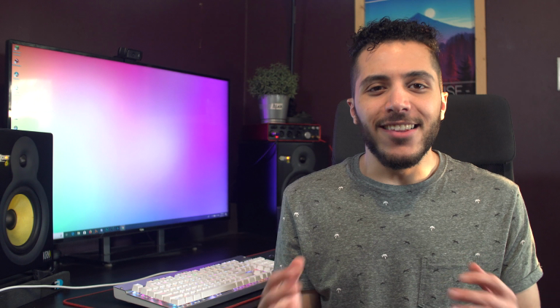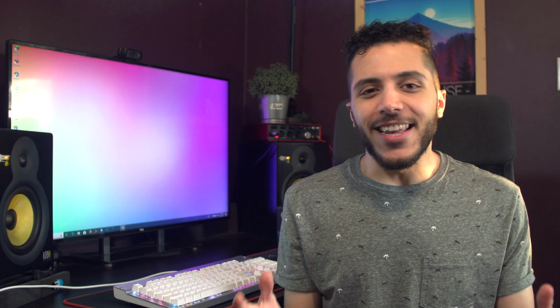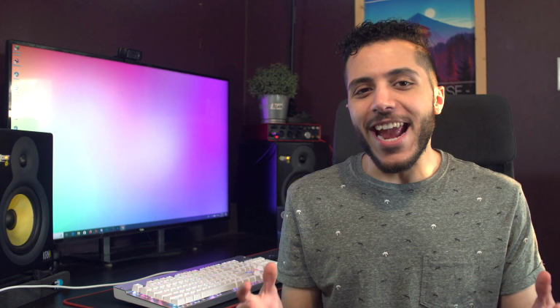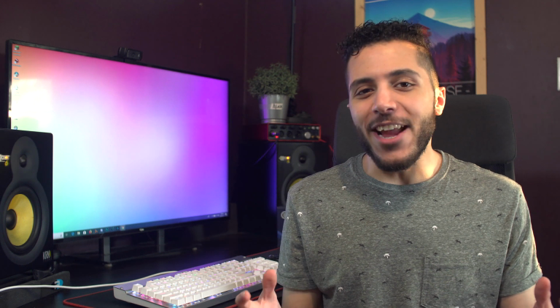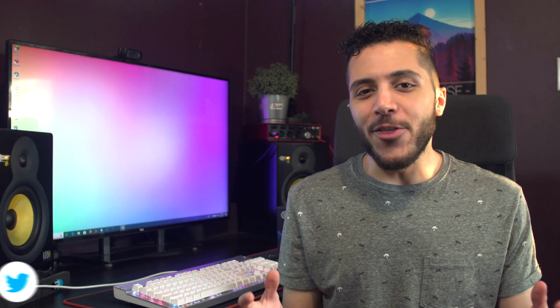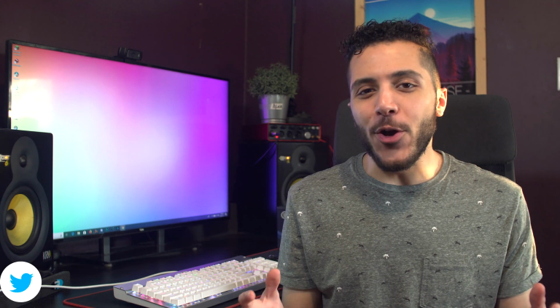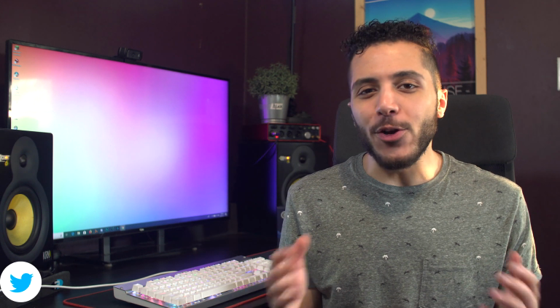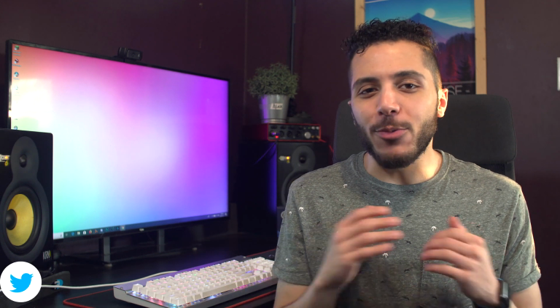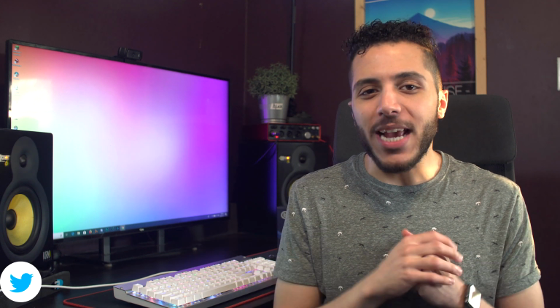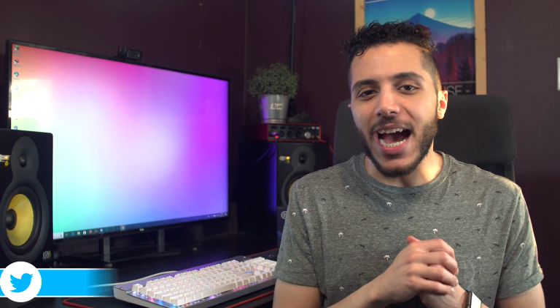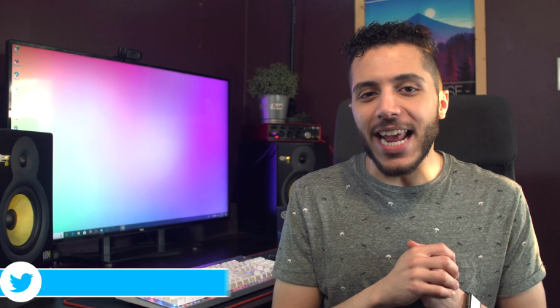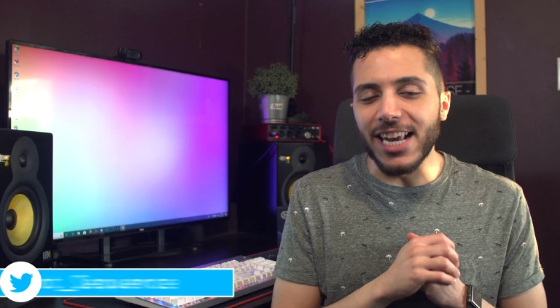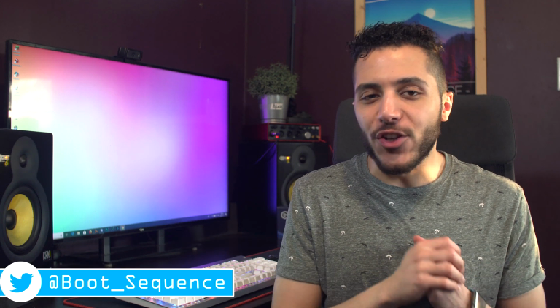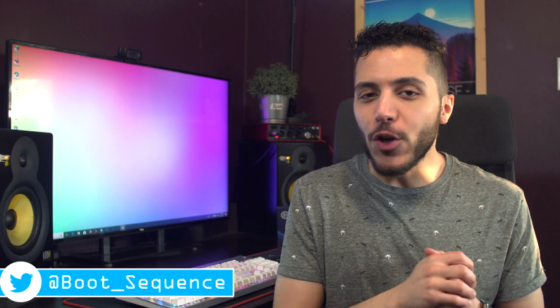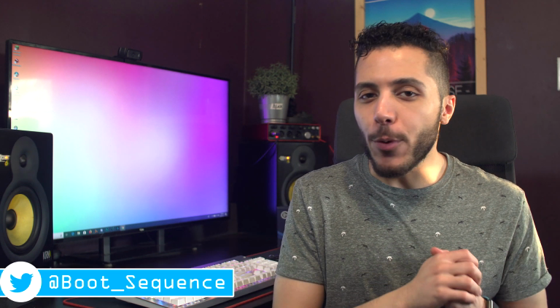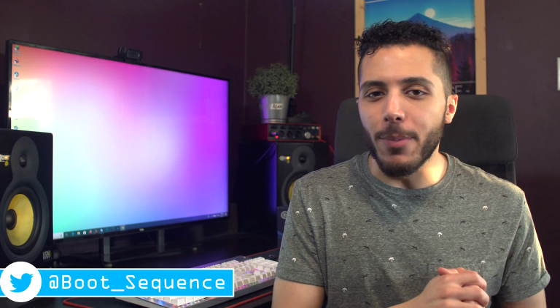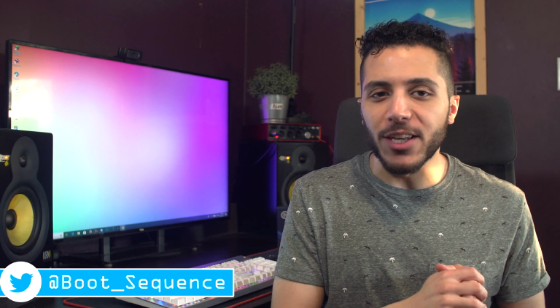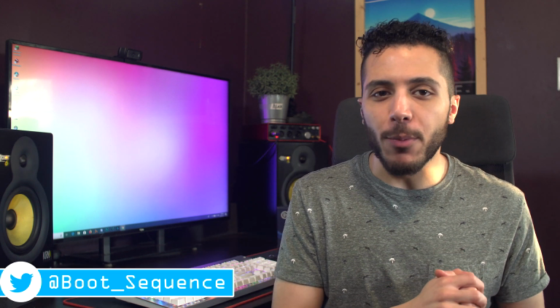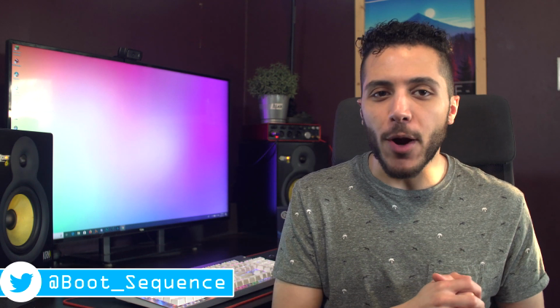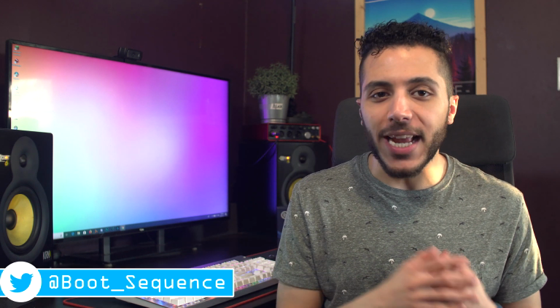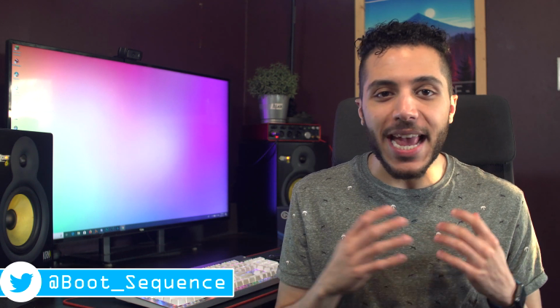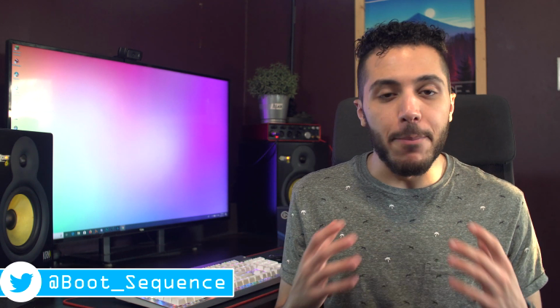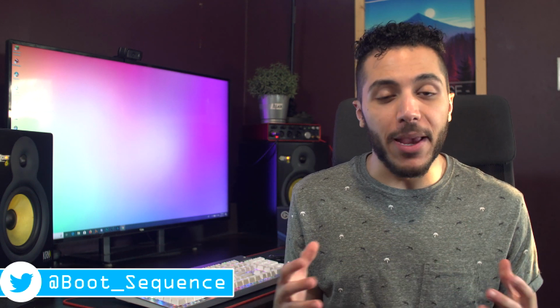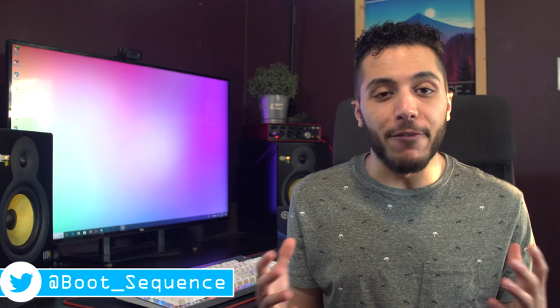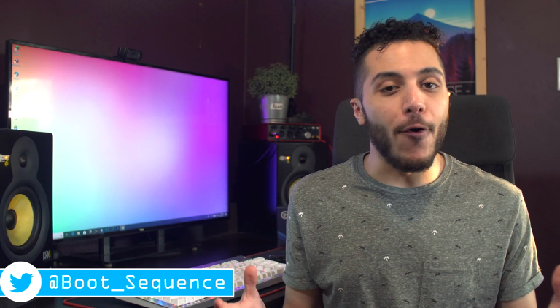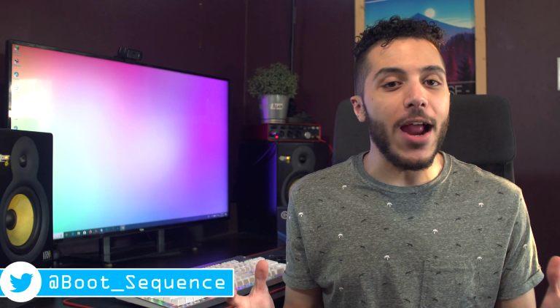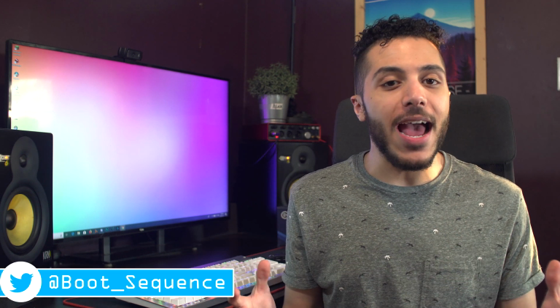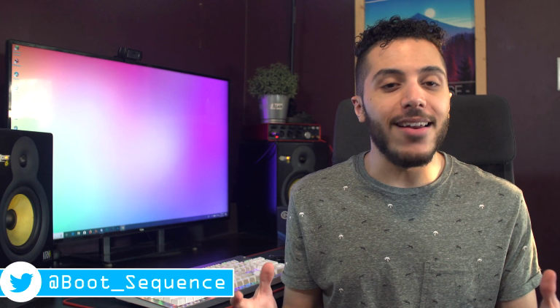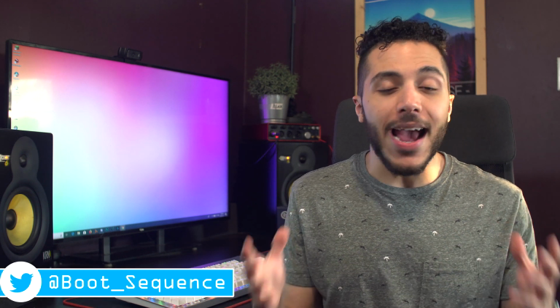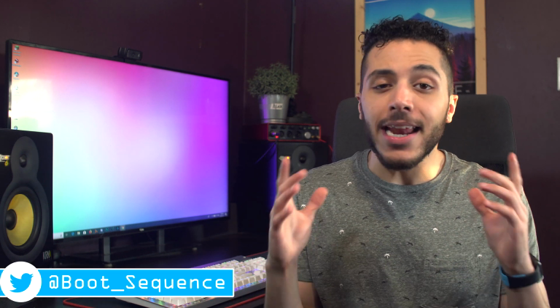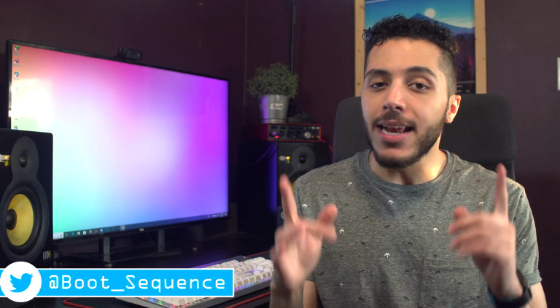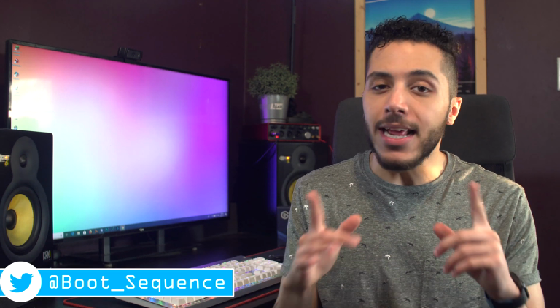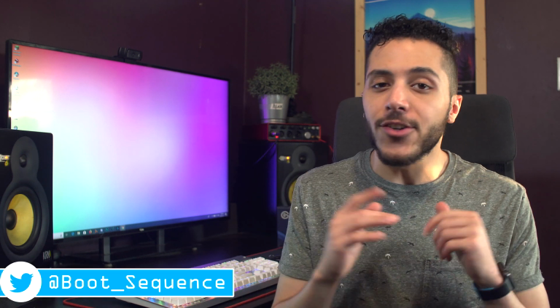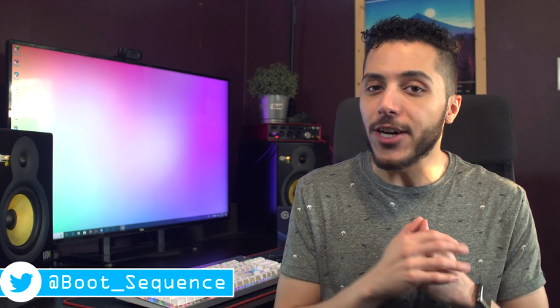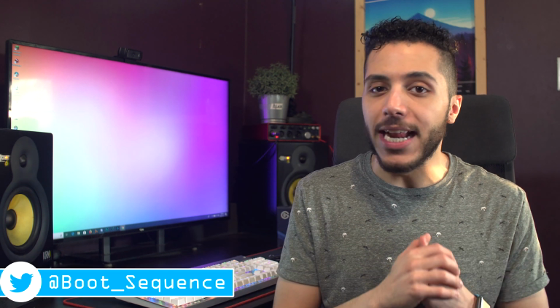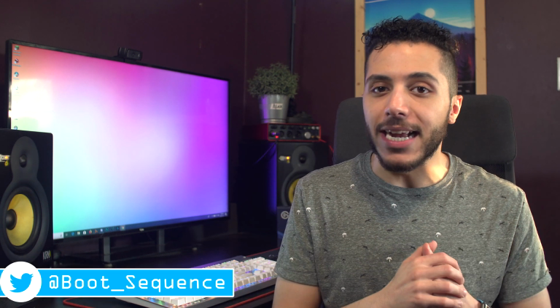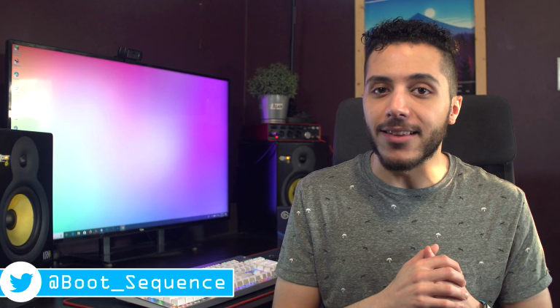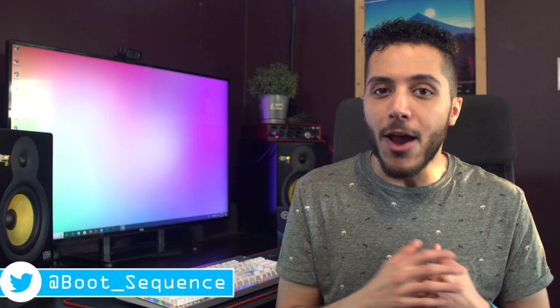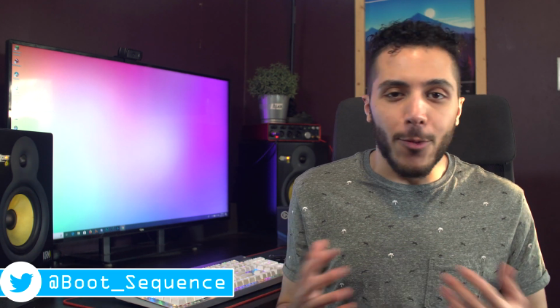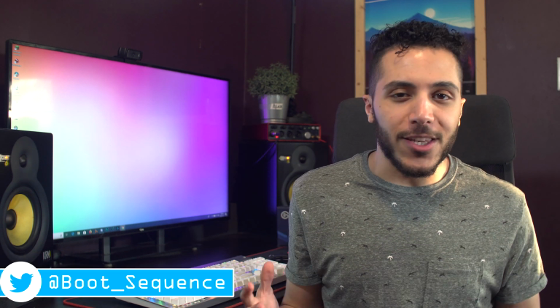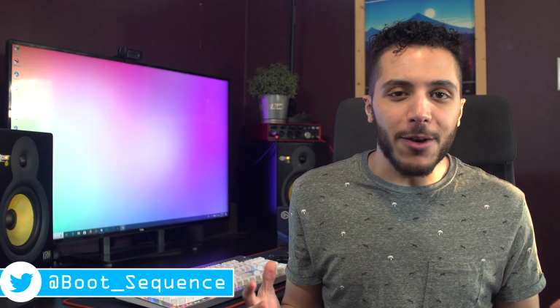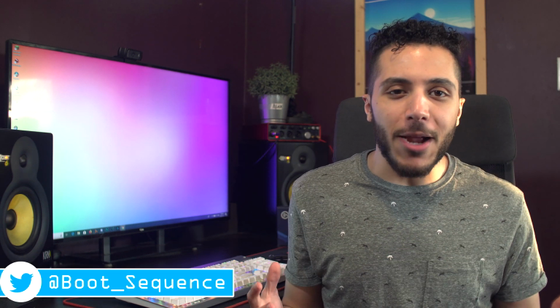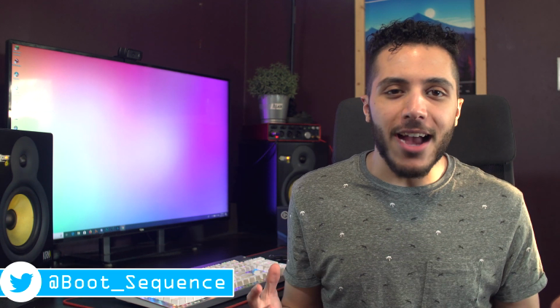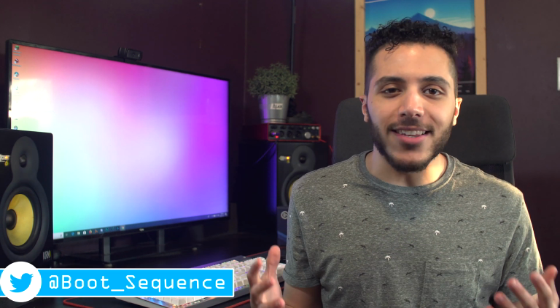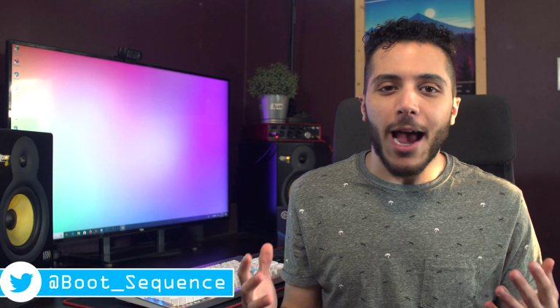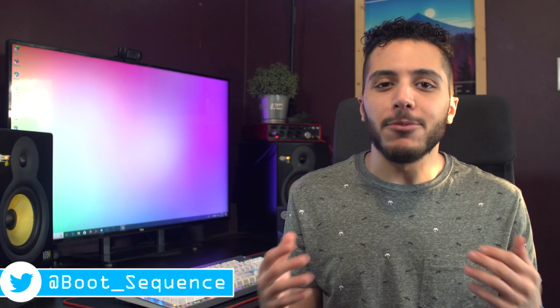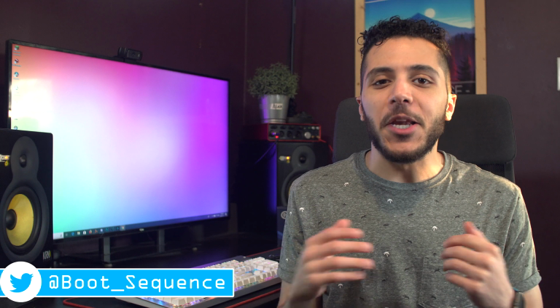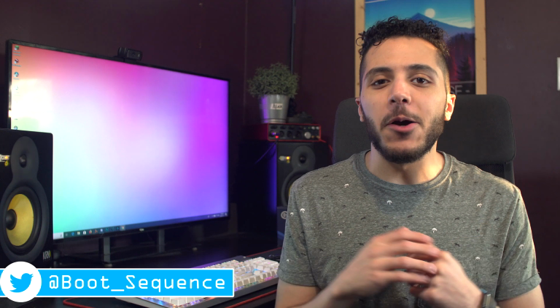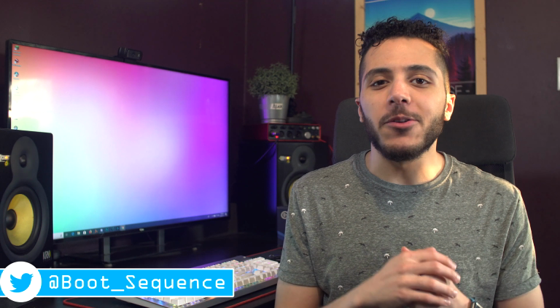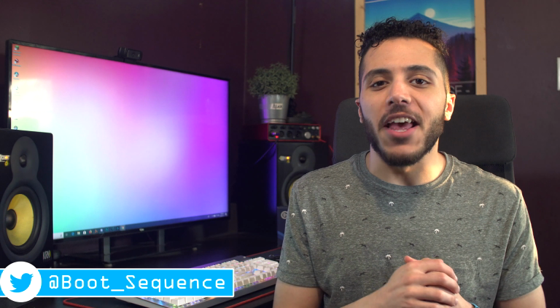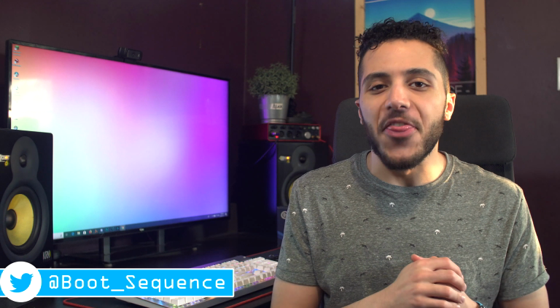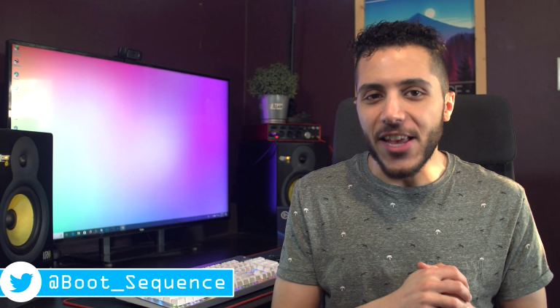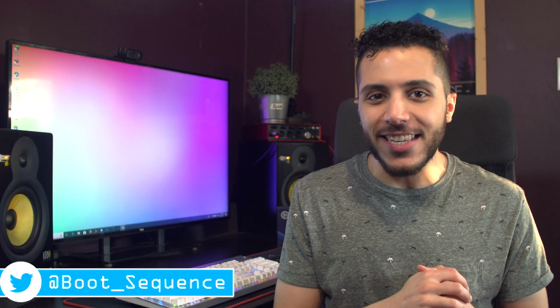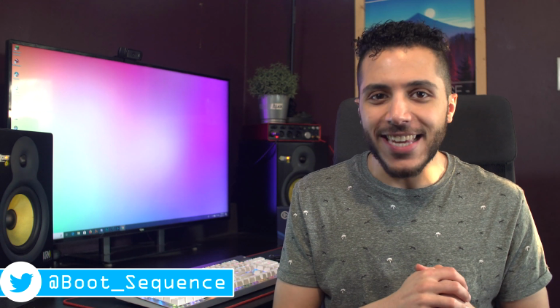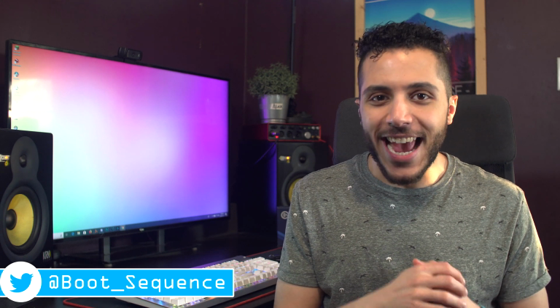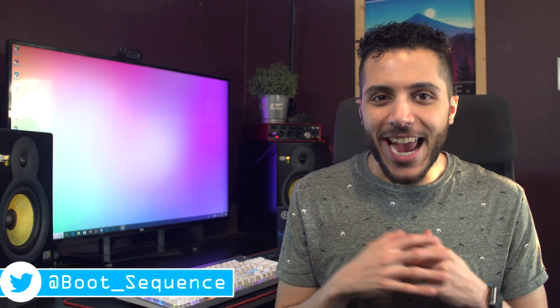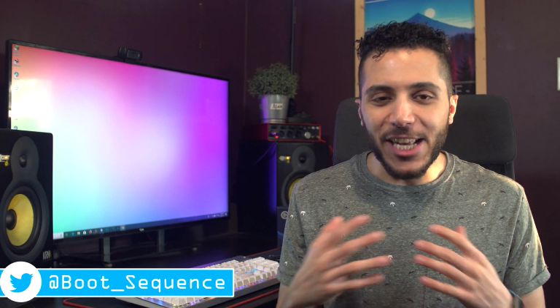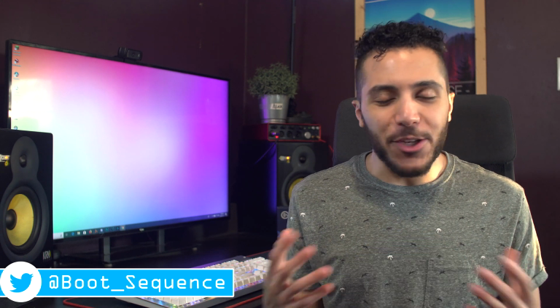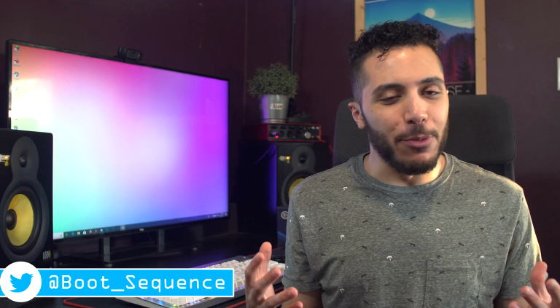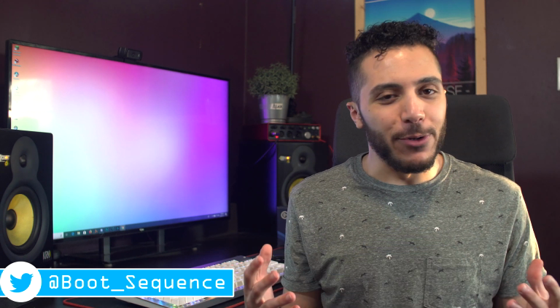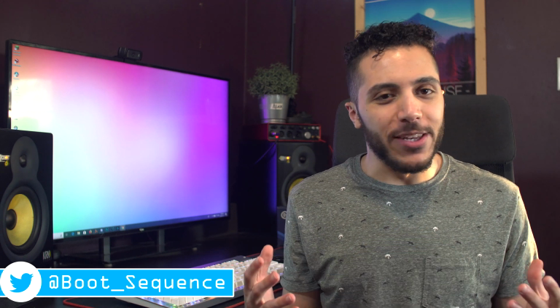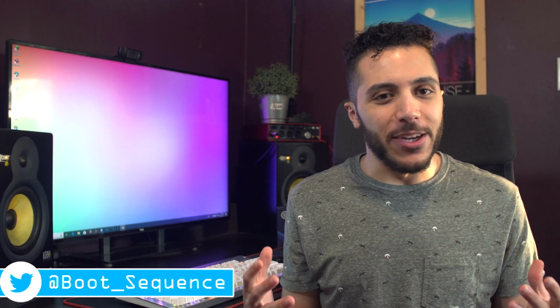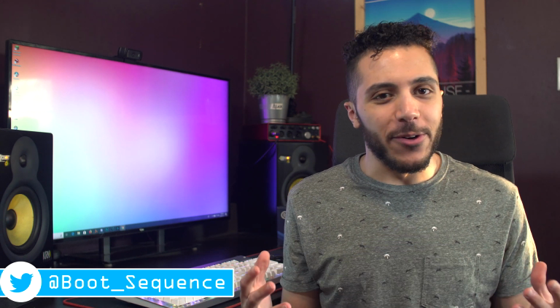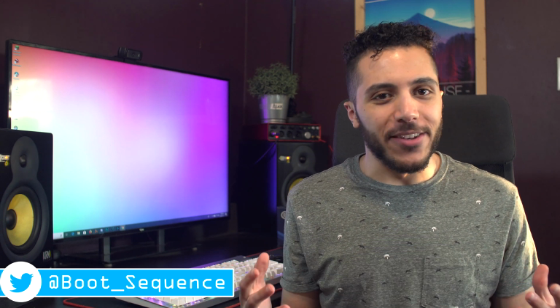Today in the news we got a Super Benchmark, a big forehead, and an interconnect. What's up guys, I'm Snows and this is your boot sequence.